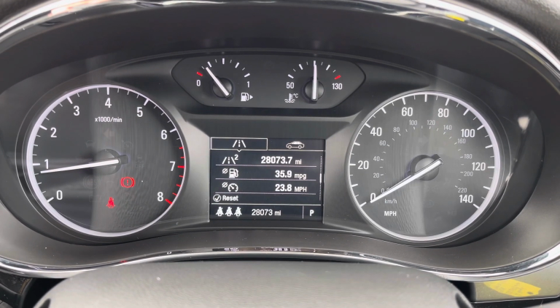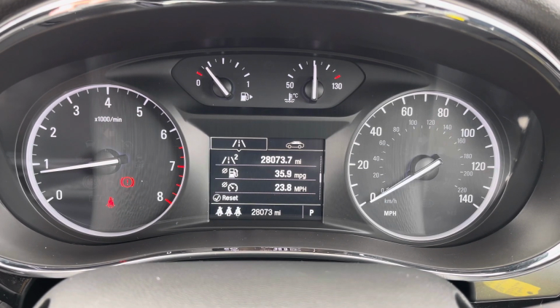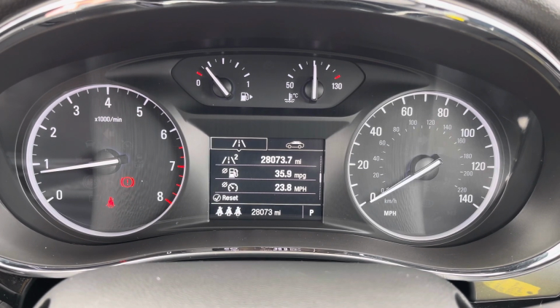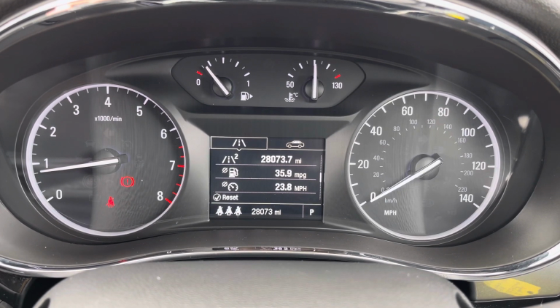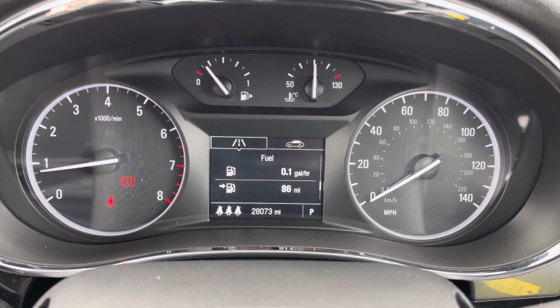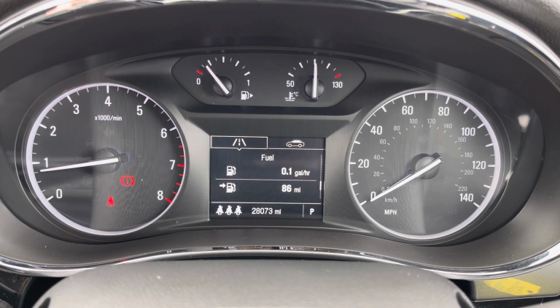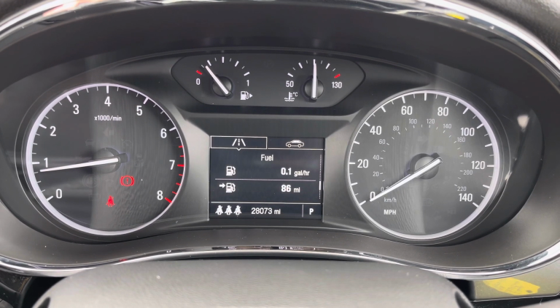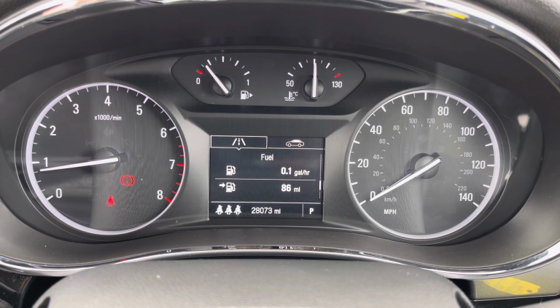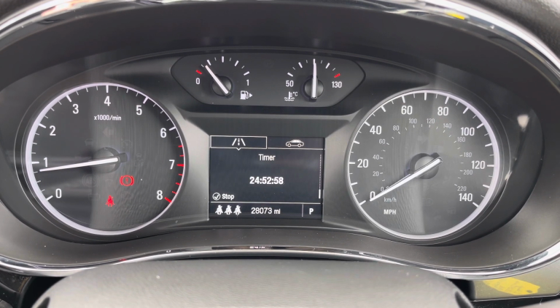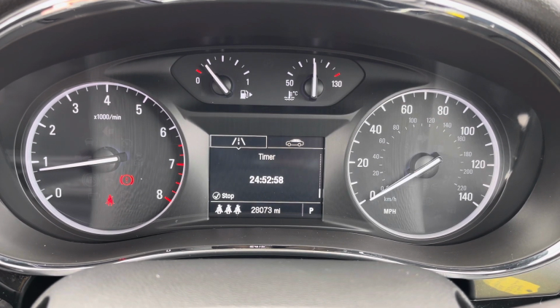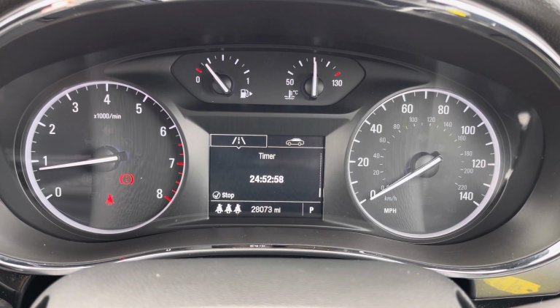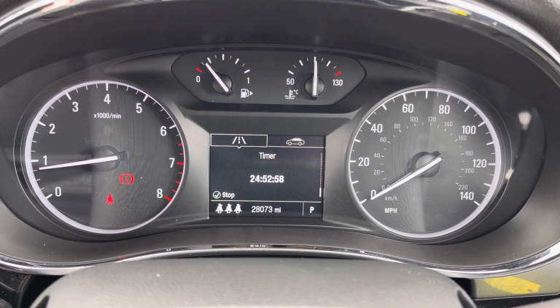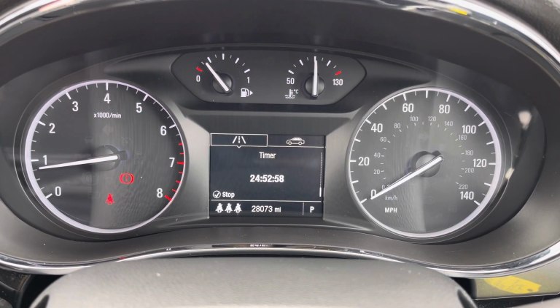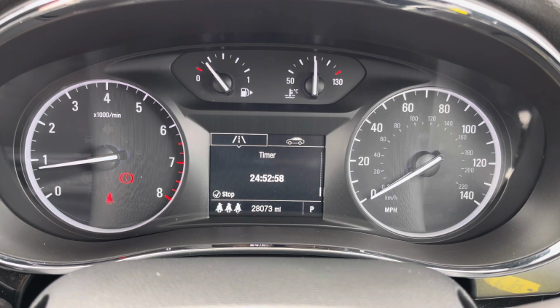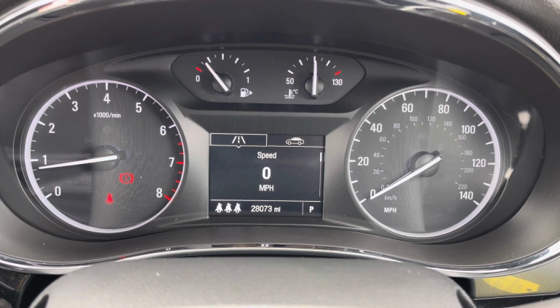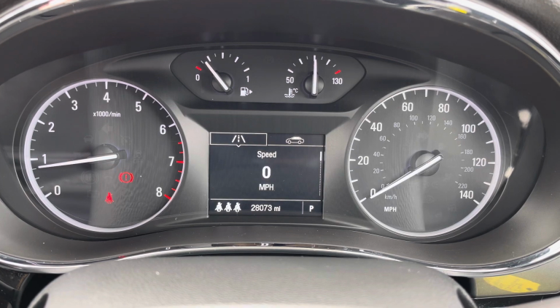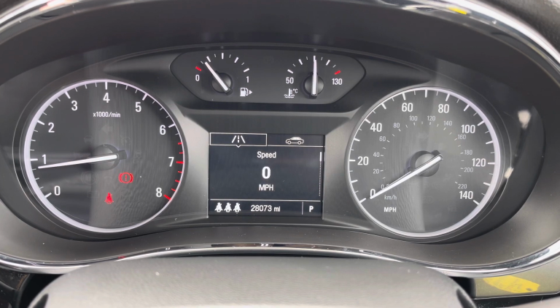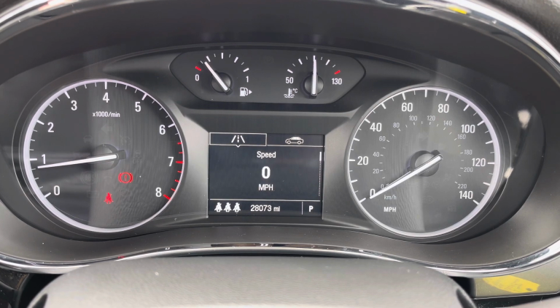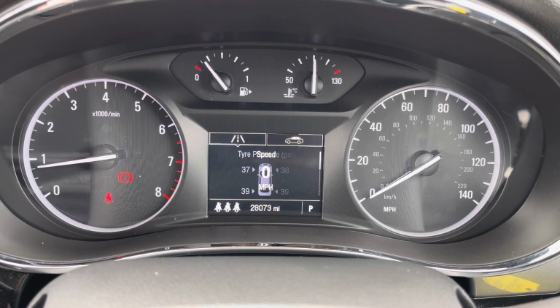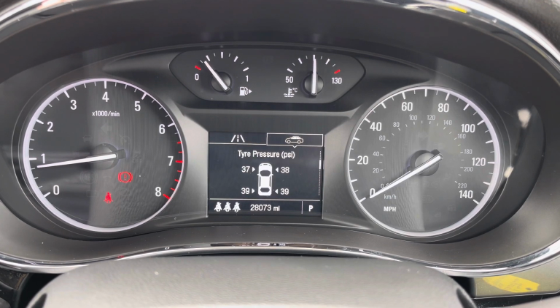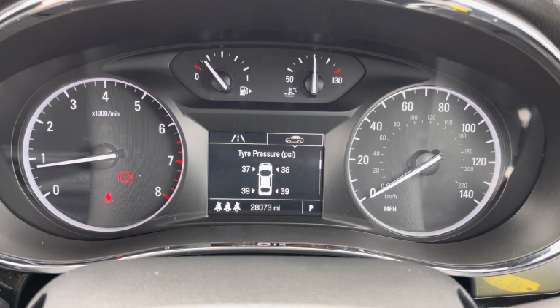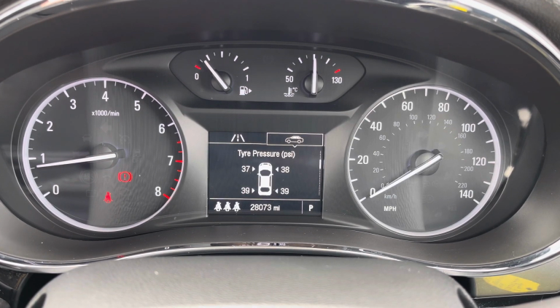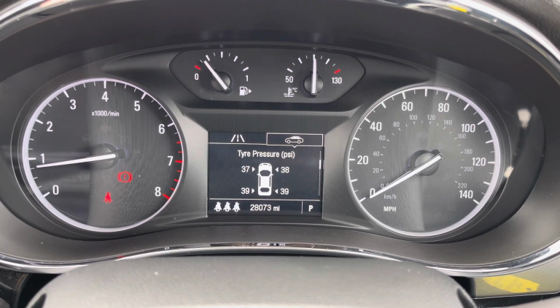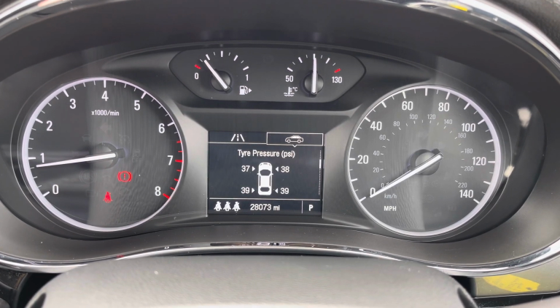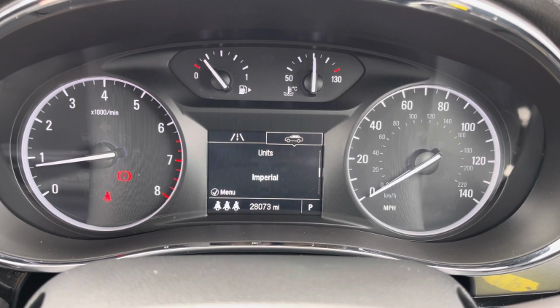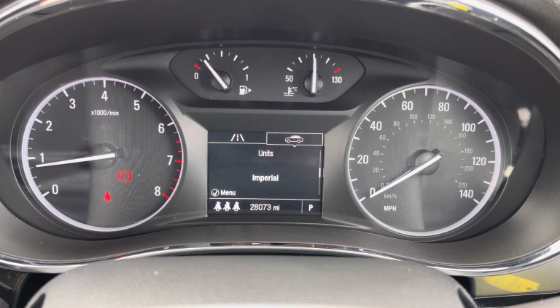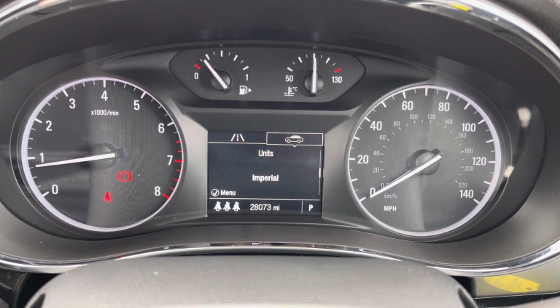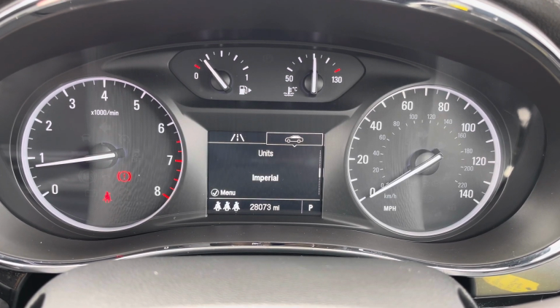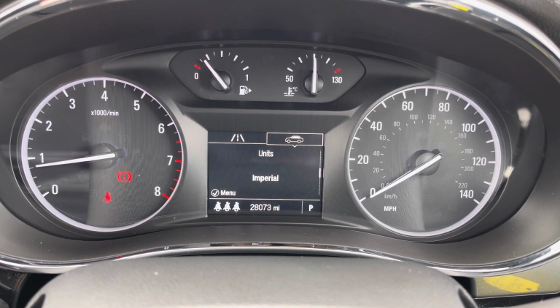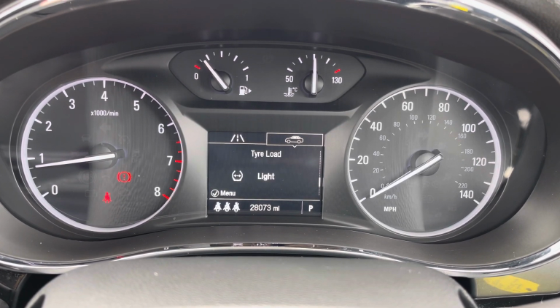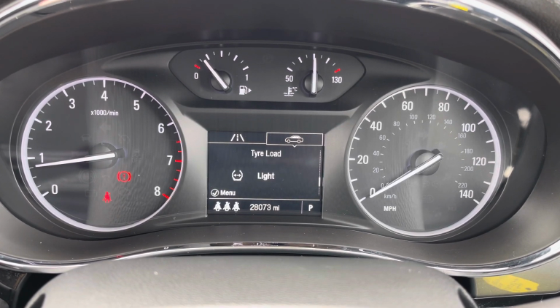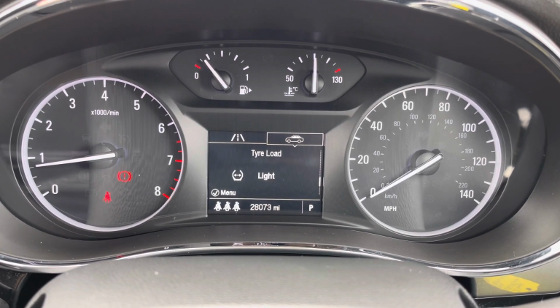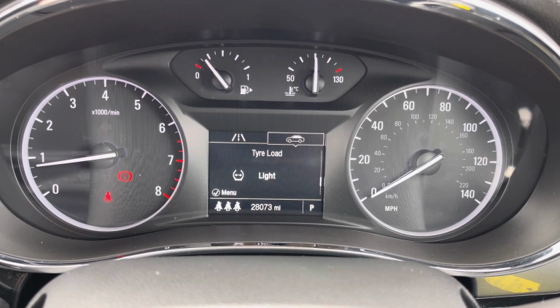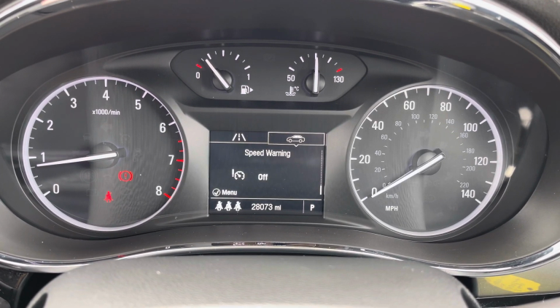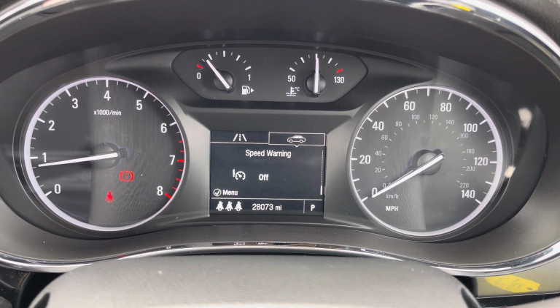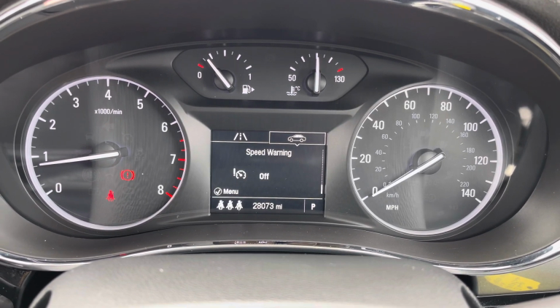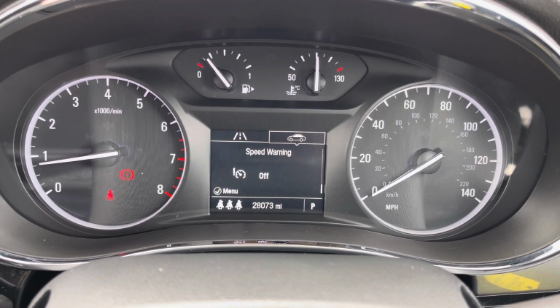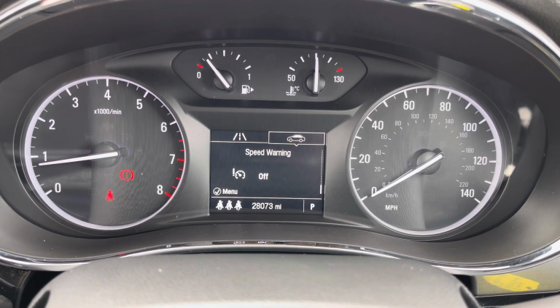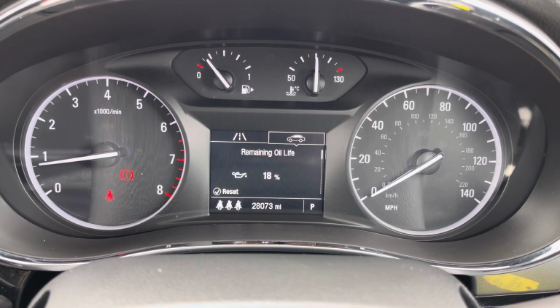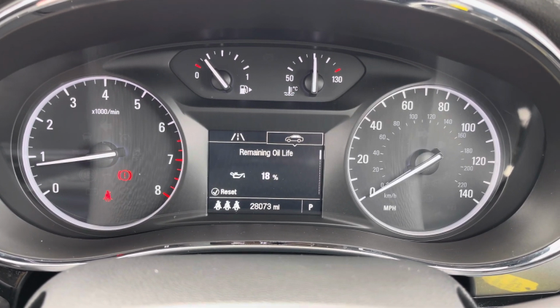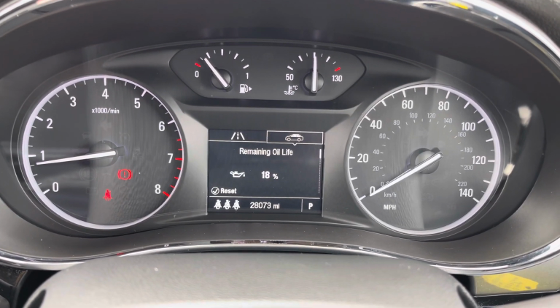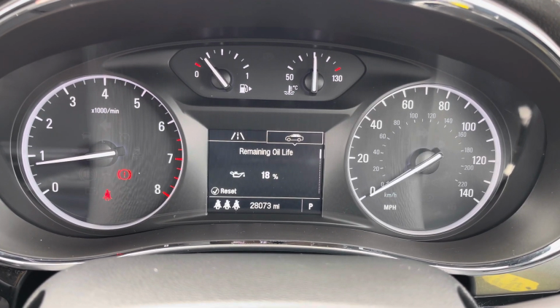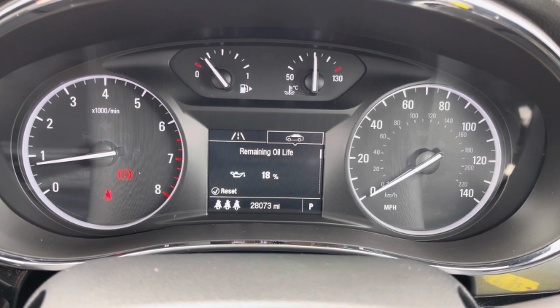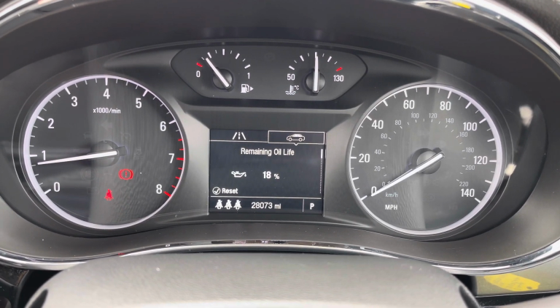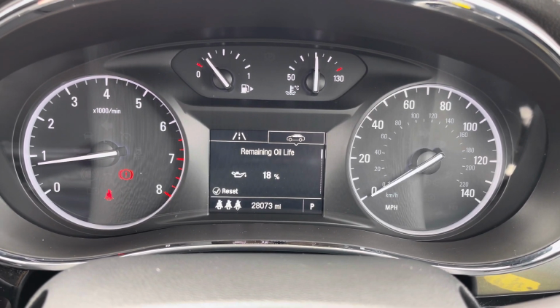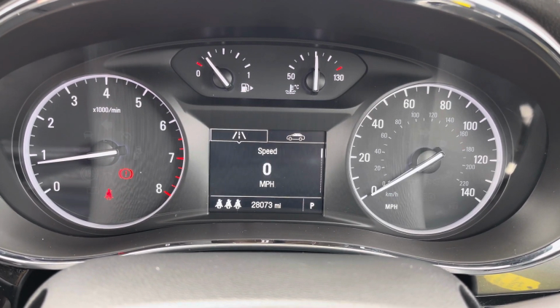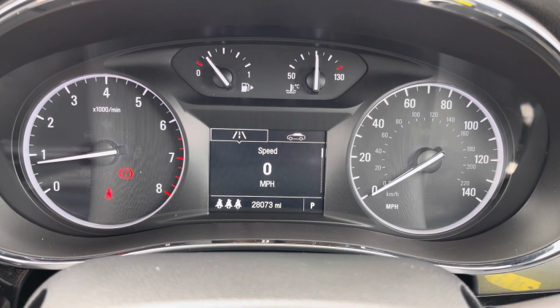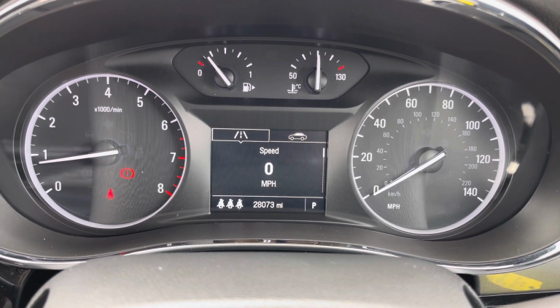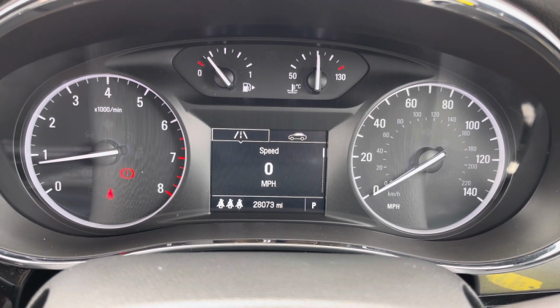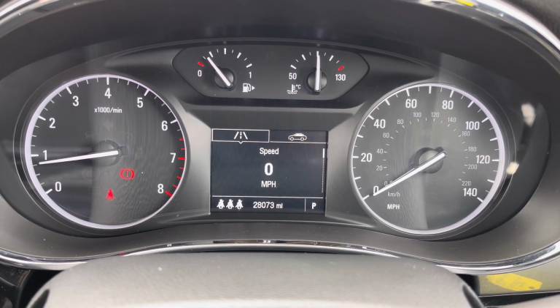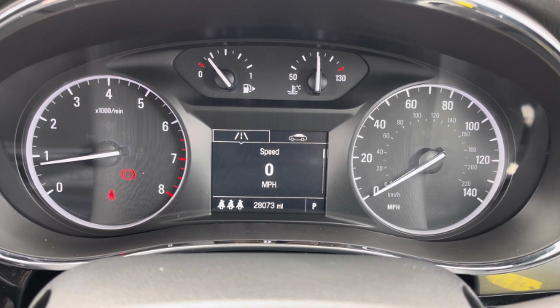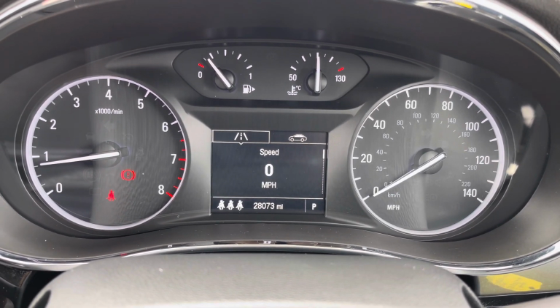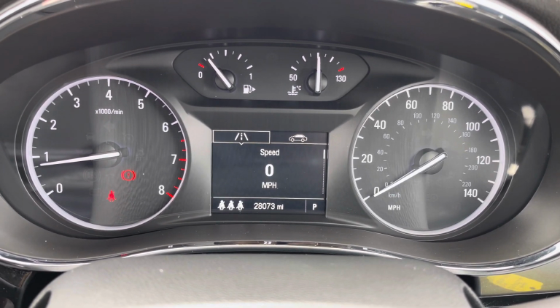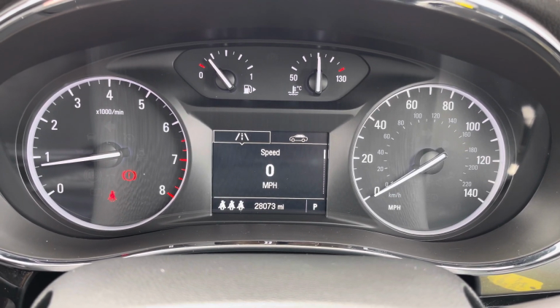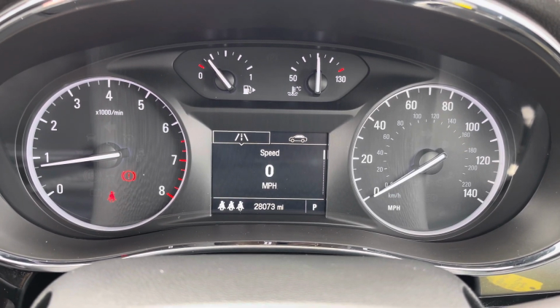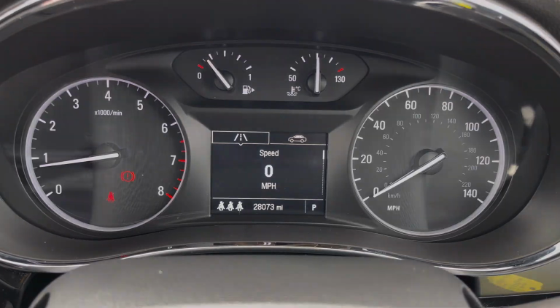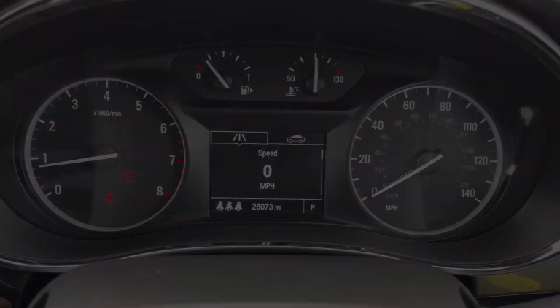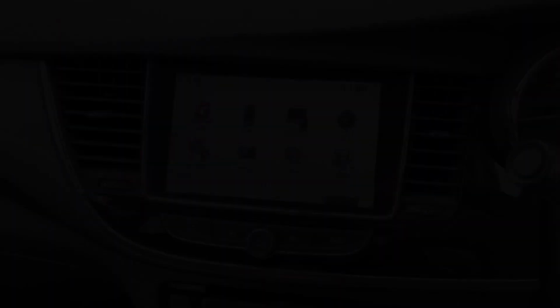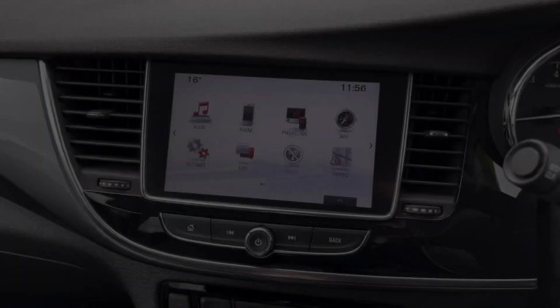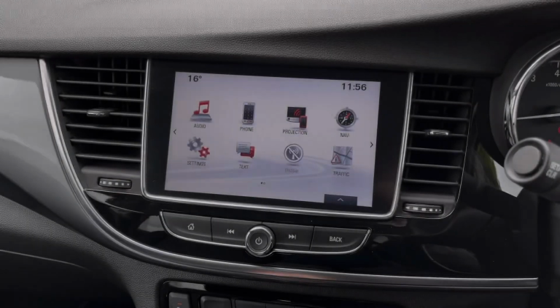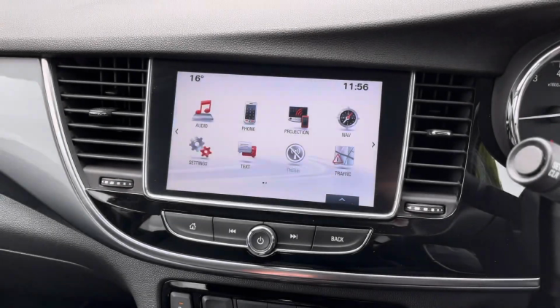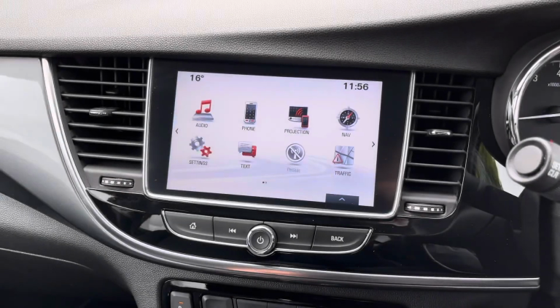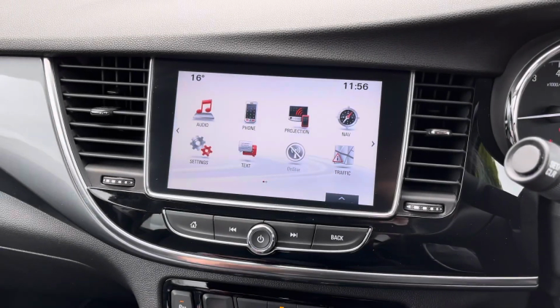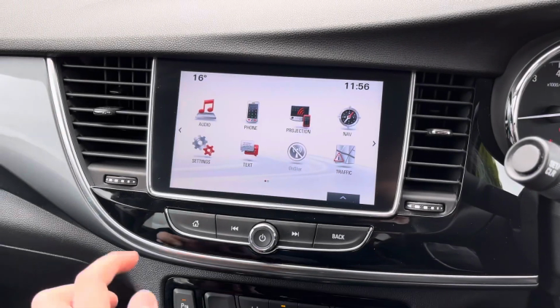You do have your trip display here in the instrument cluster where you can access different driving data, including your remaining oil life and tyre pressure.